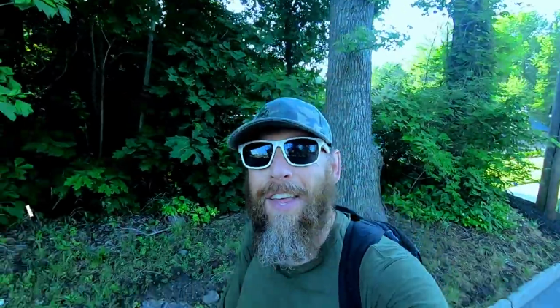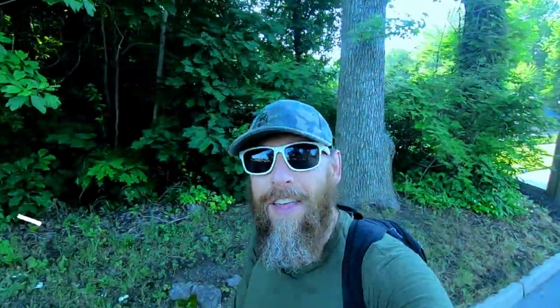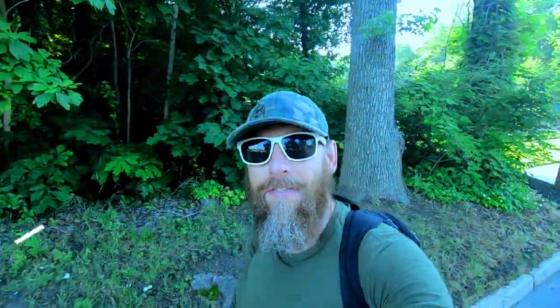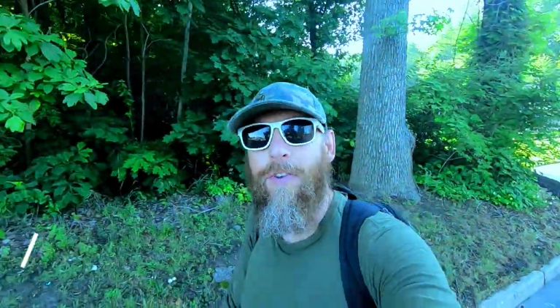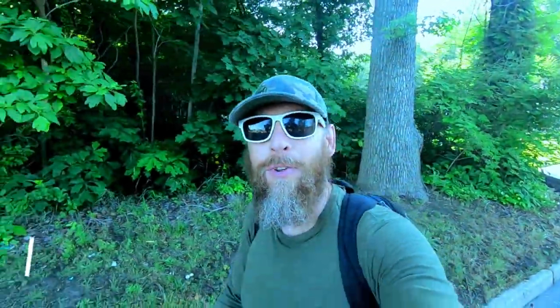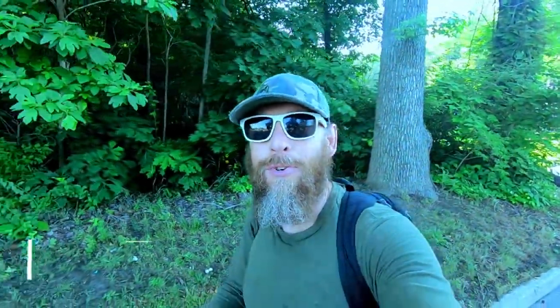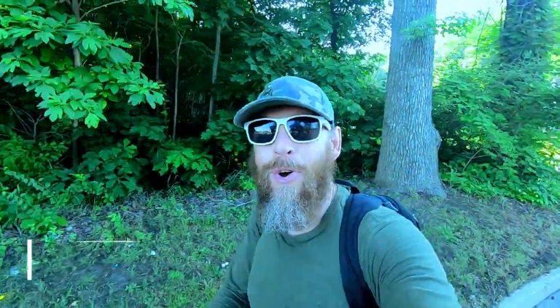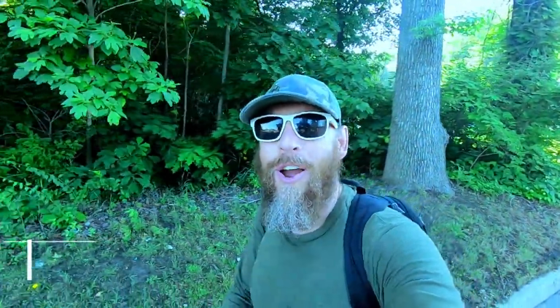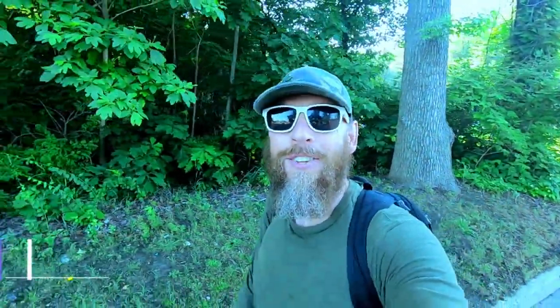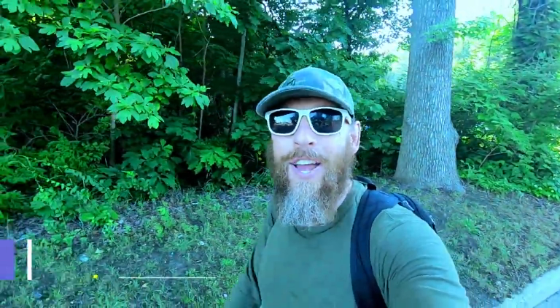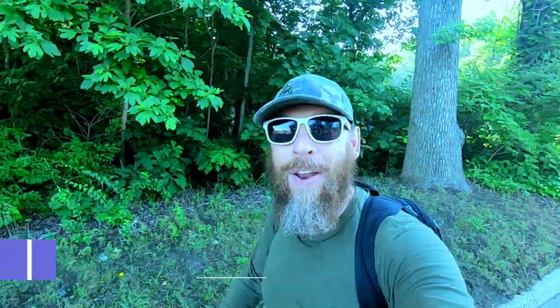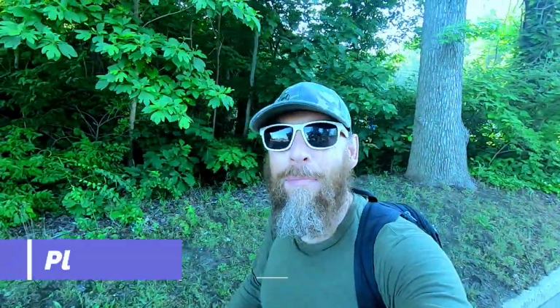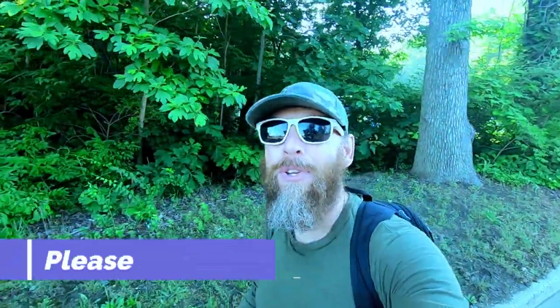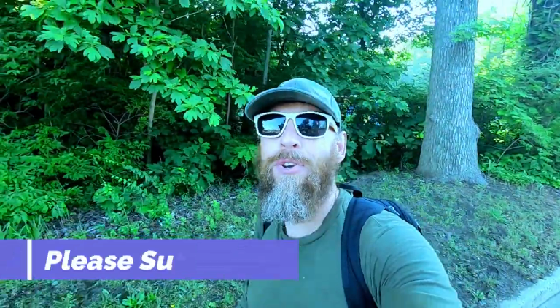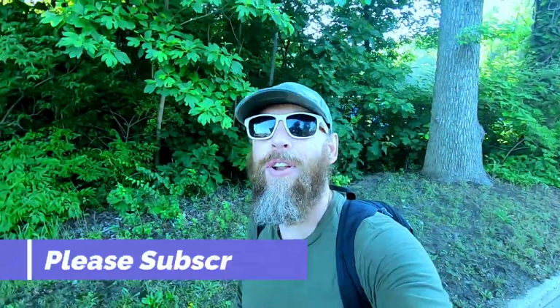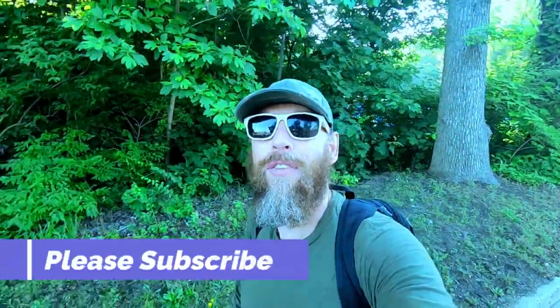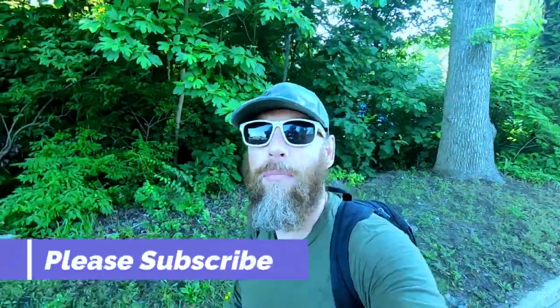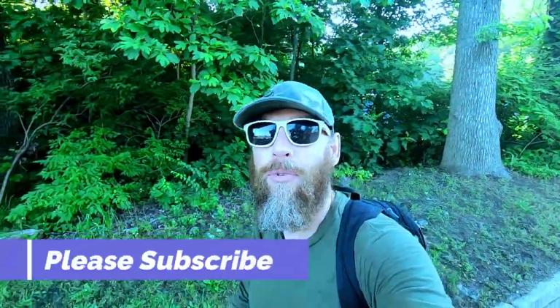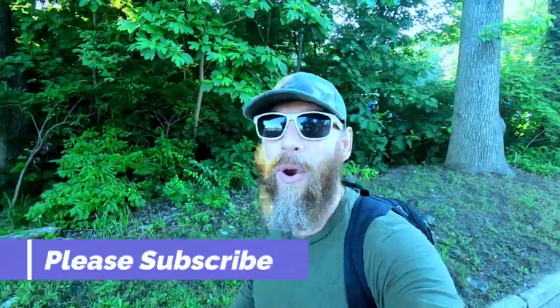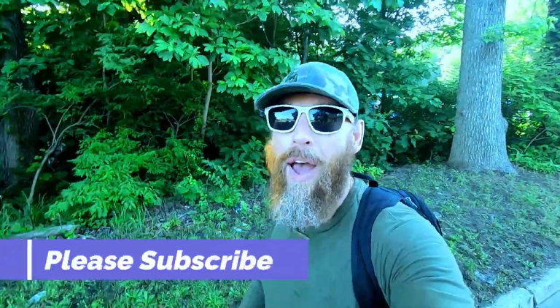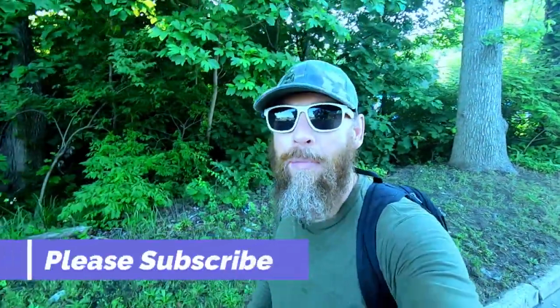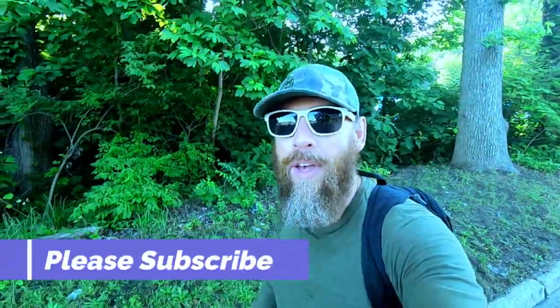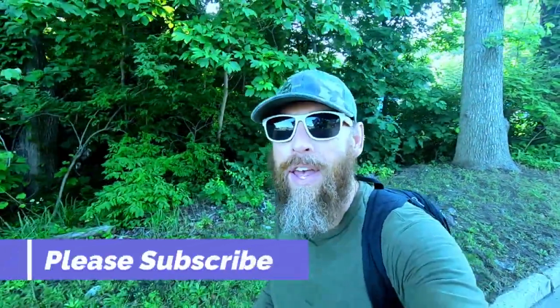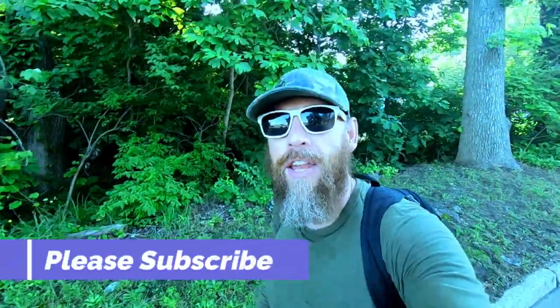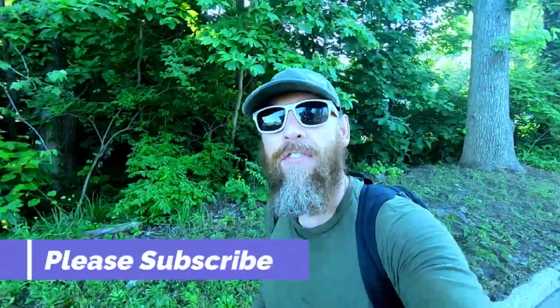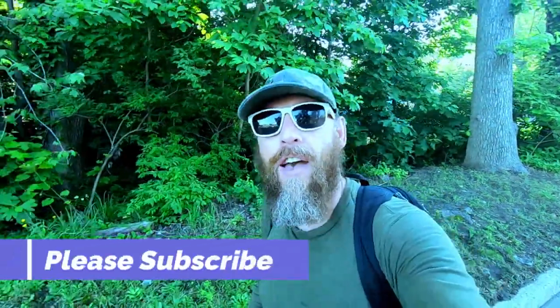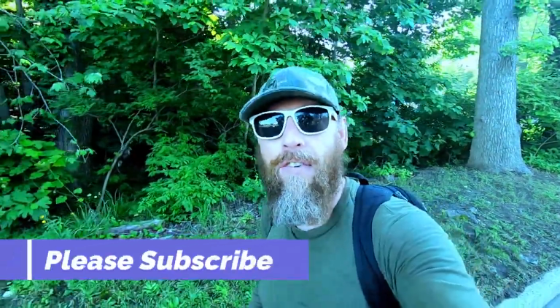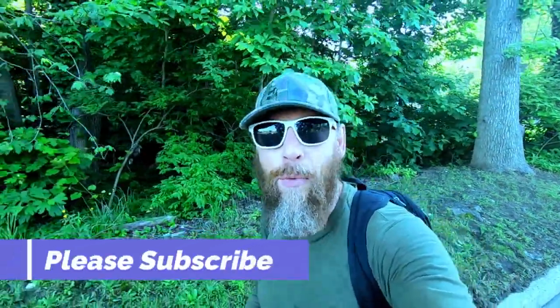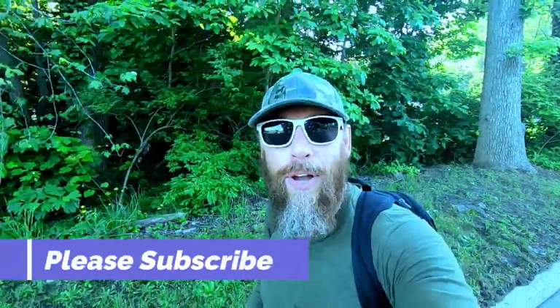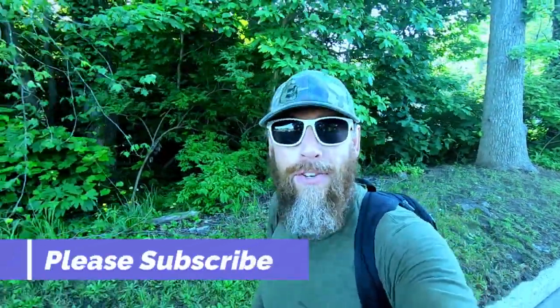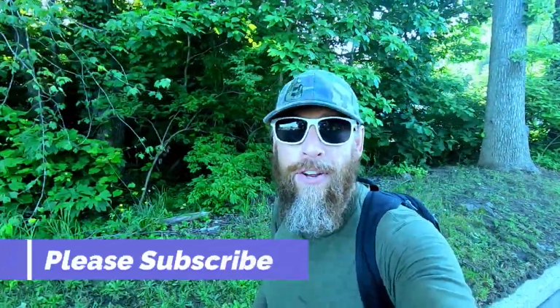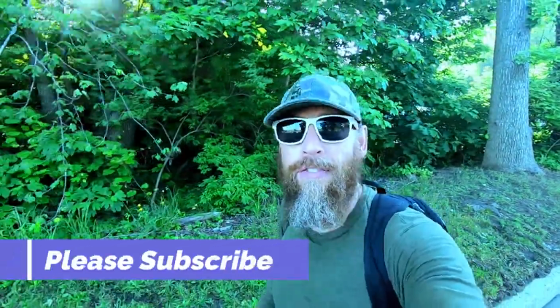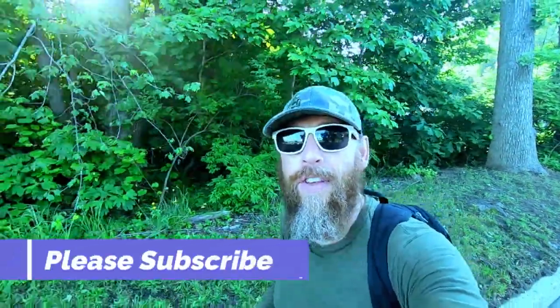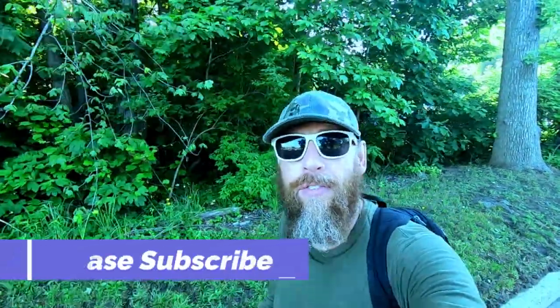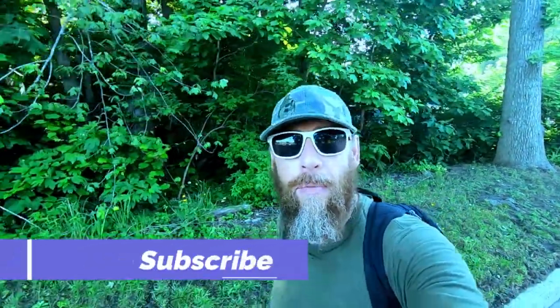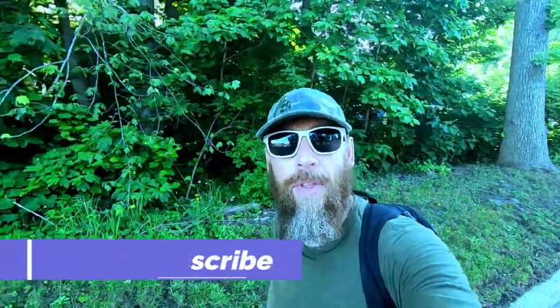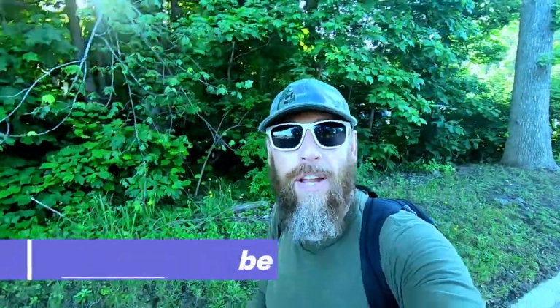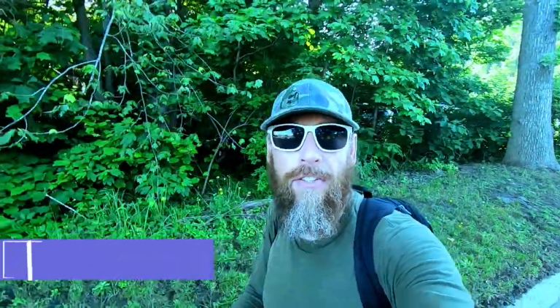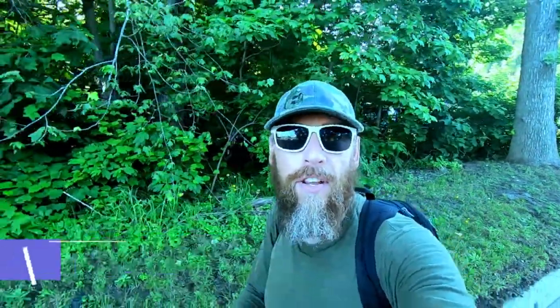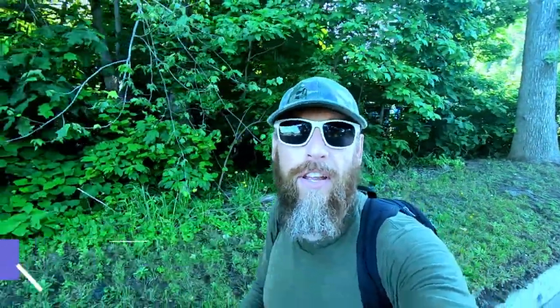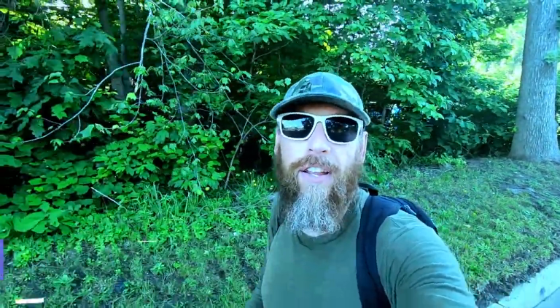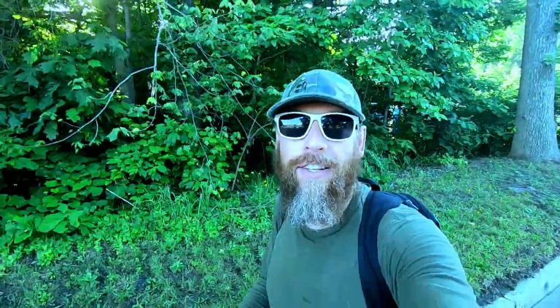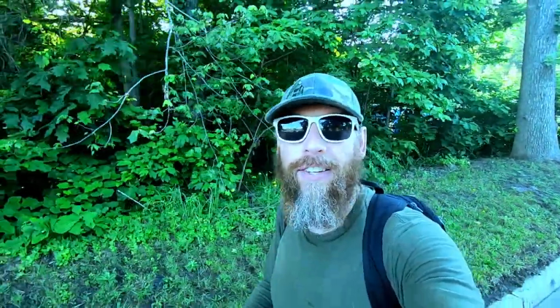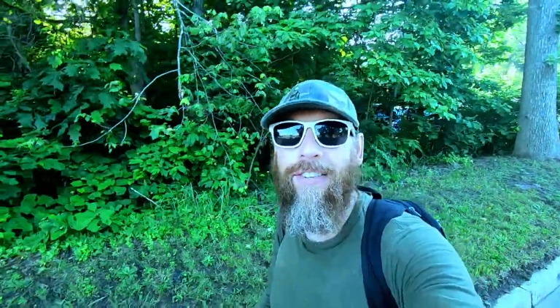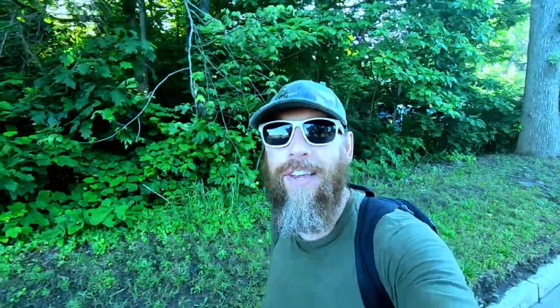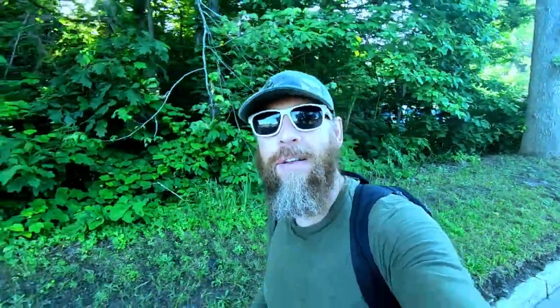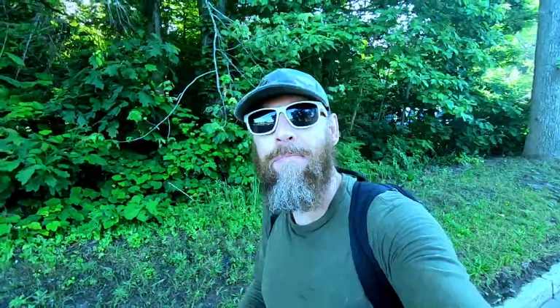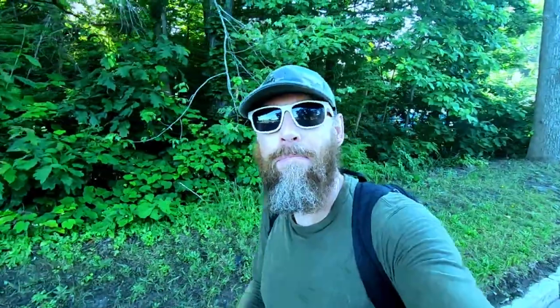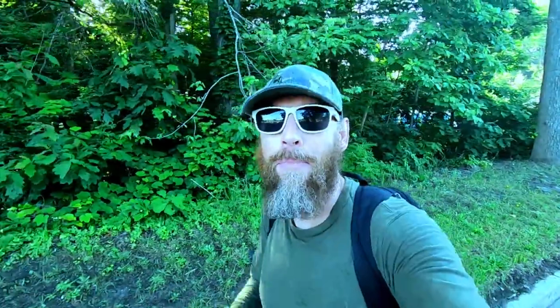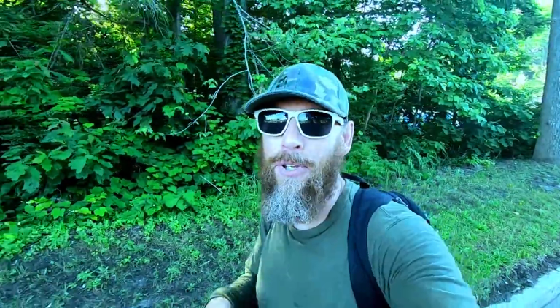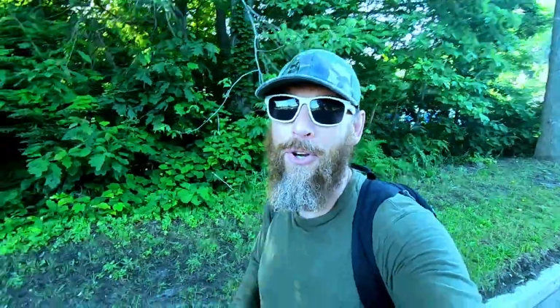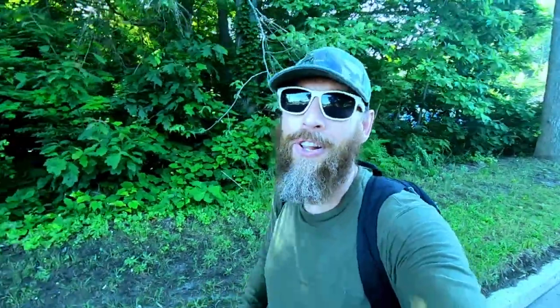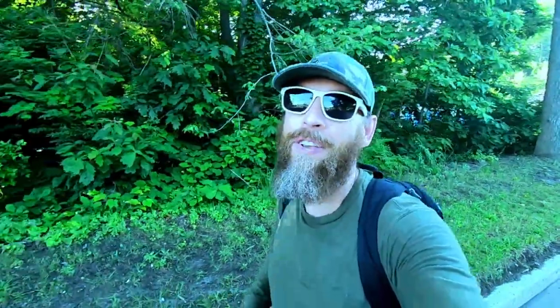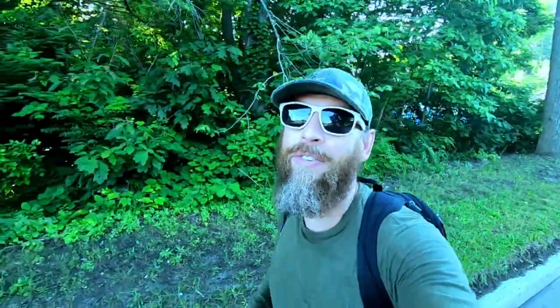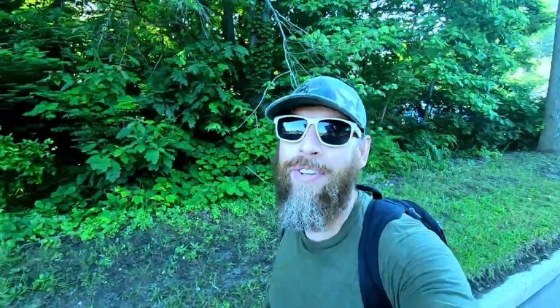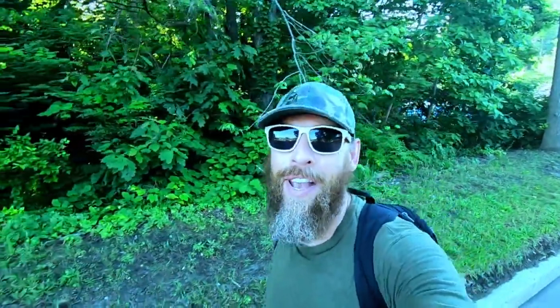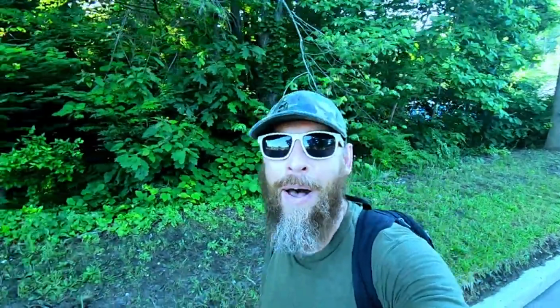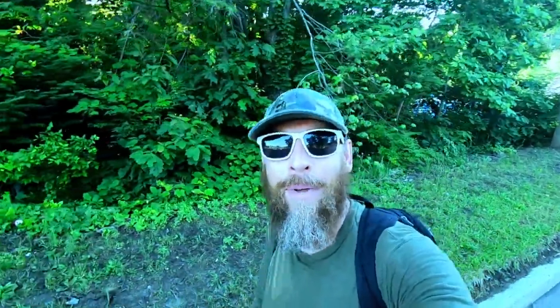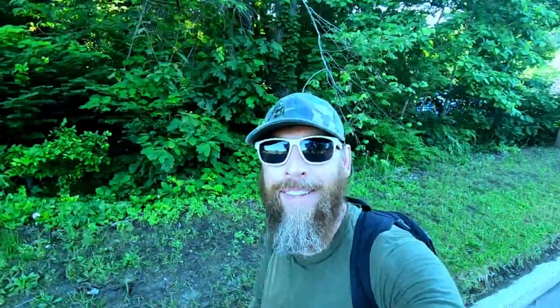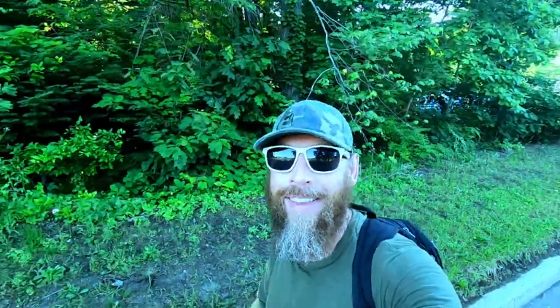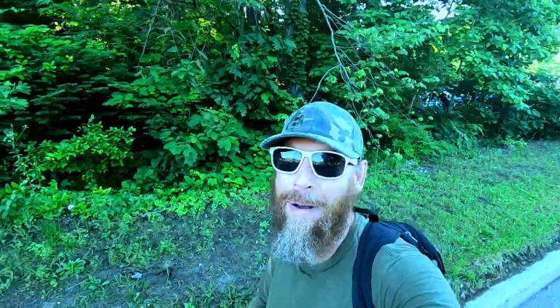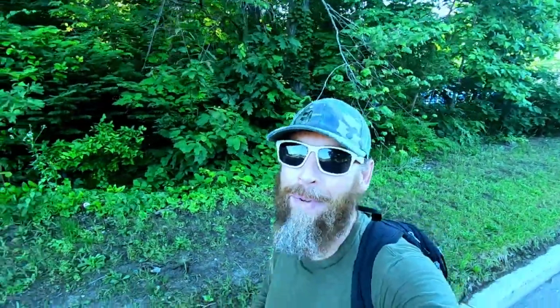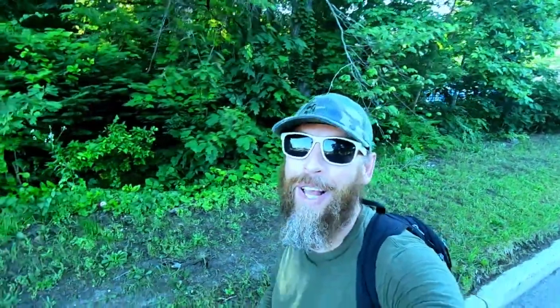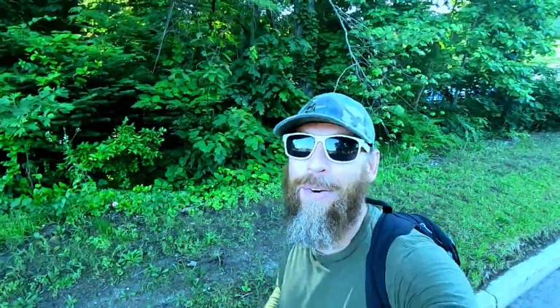If you enjoy our channel, be sure to subscribe. And if you have a question or if there's something else you'd like to see, be sure to leave us a comment down below.